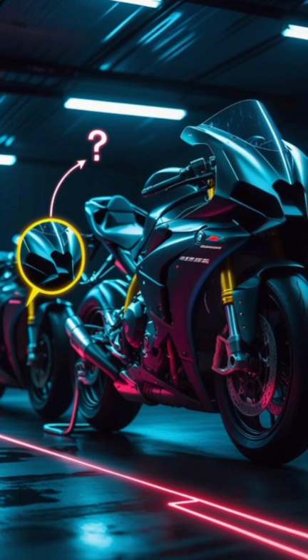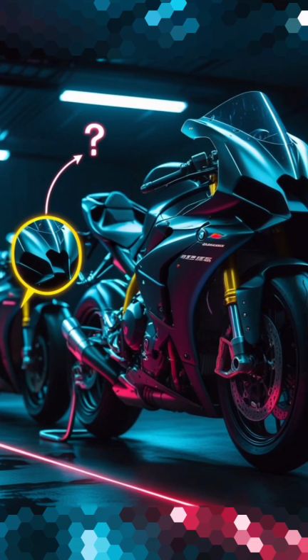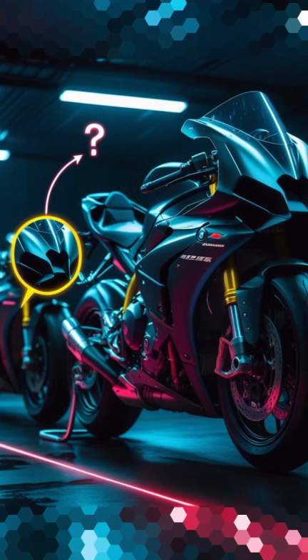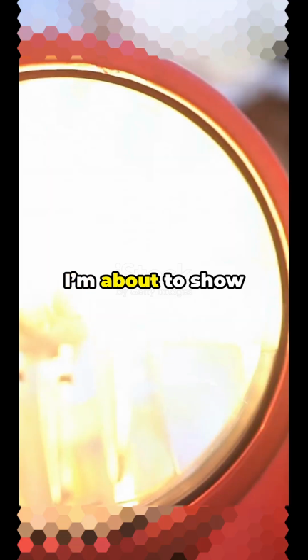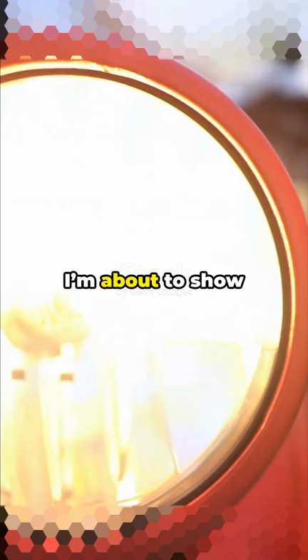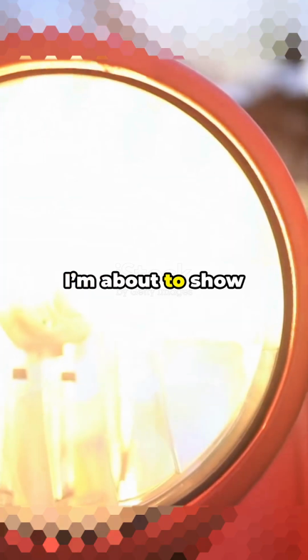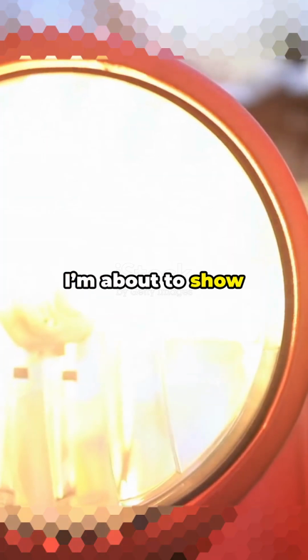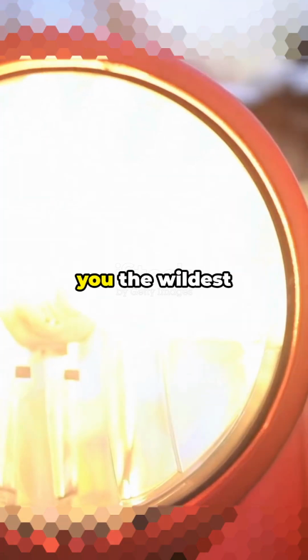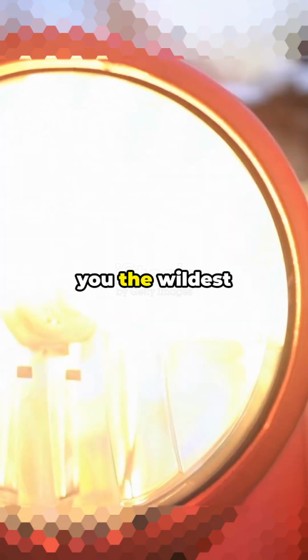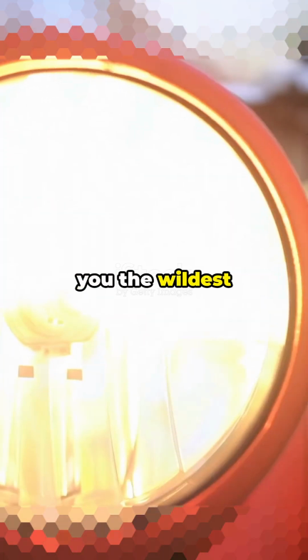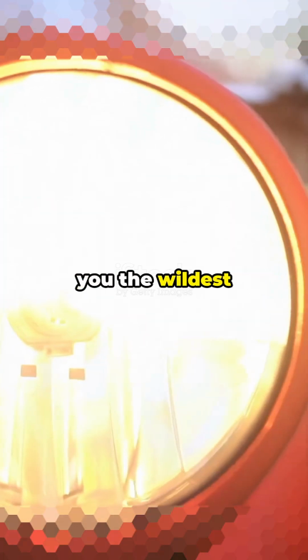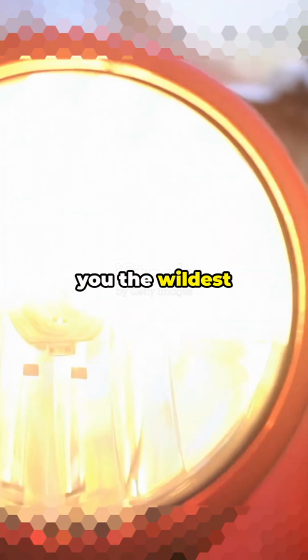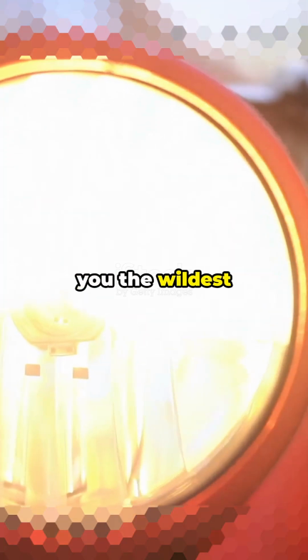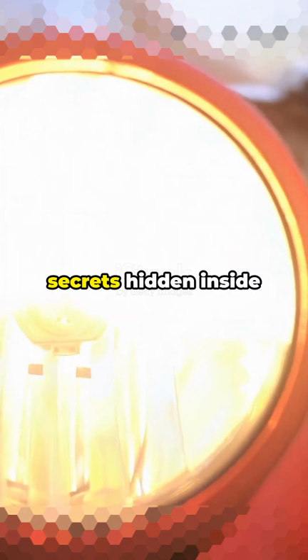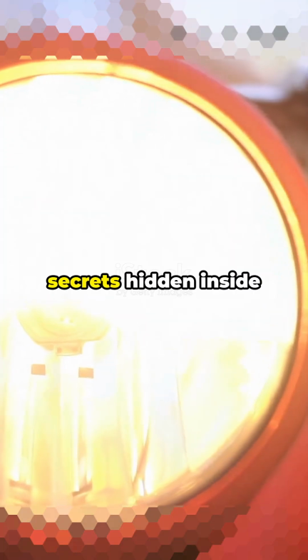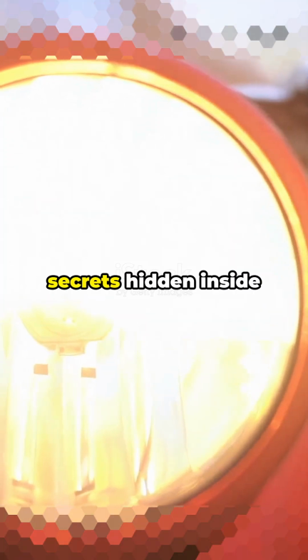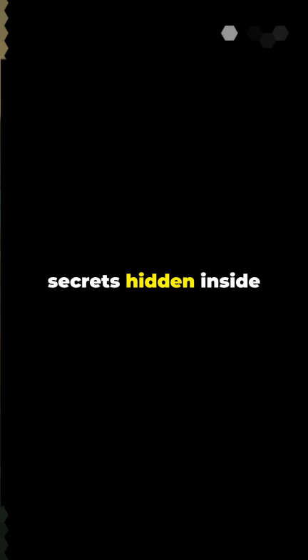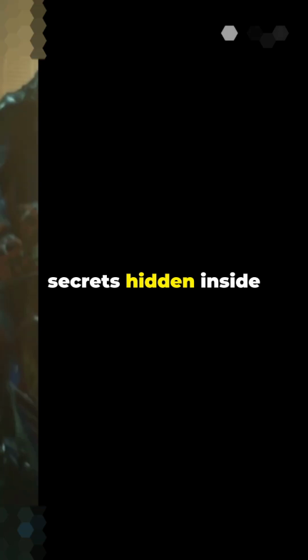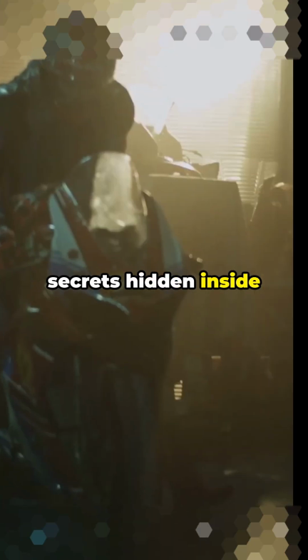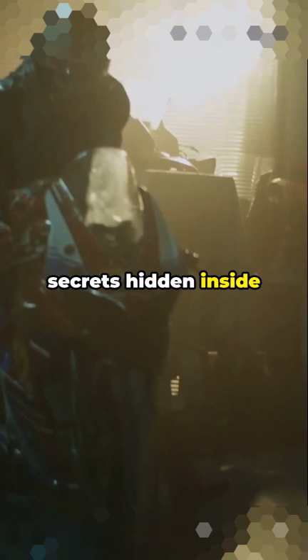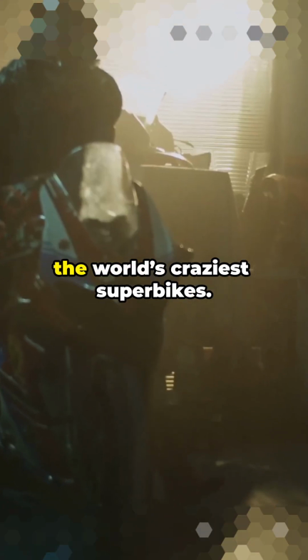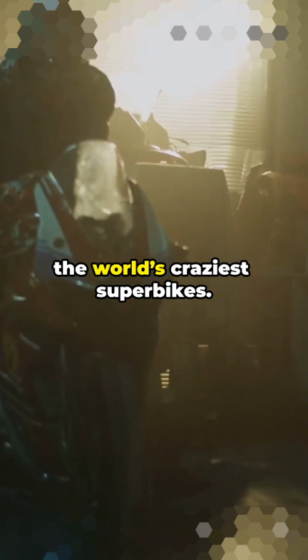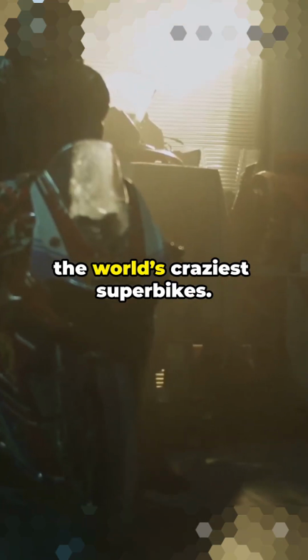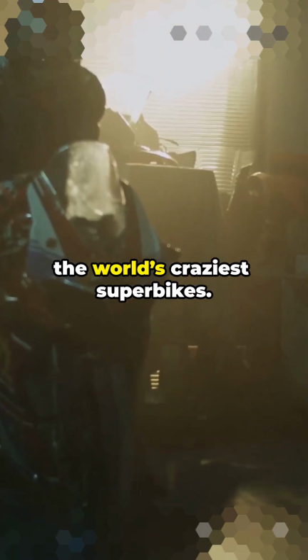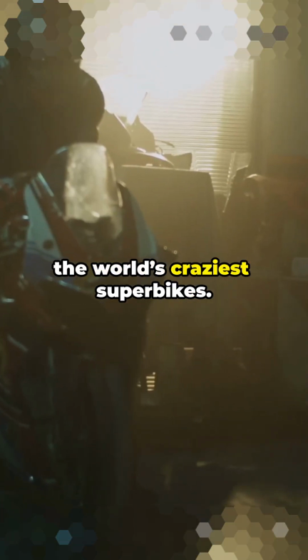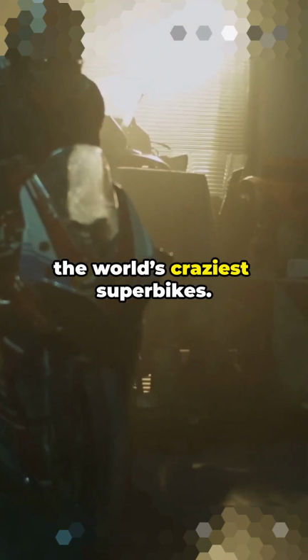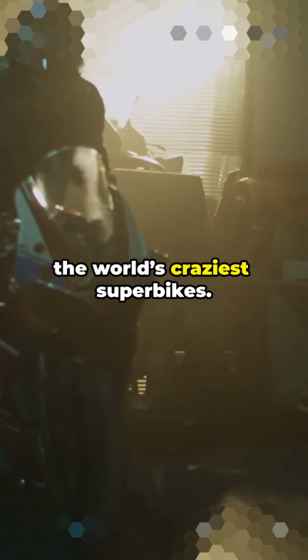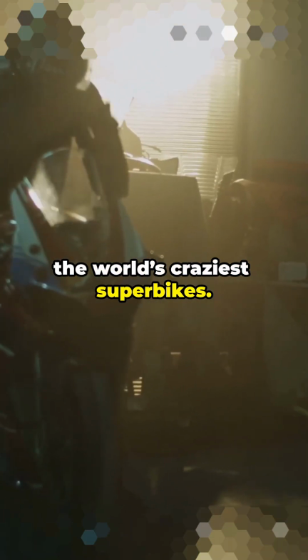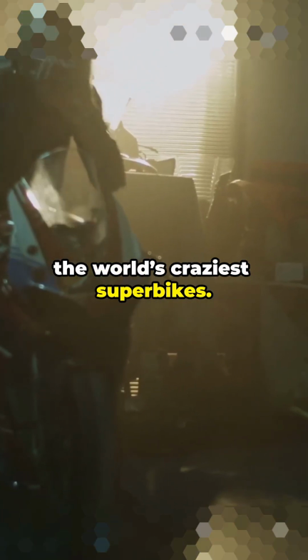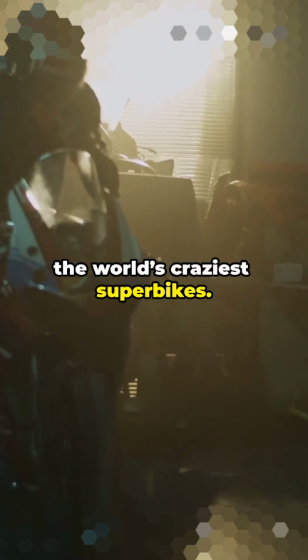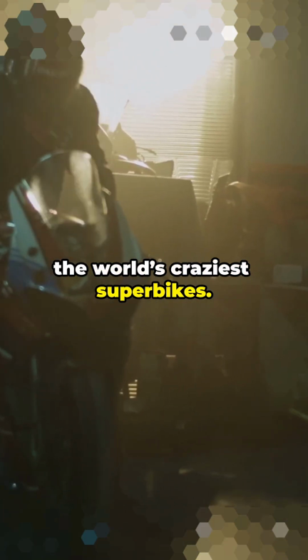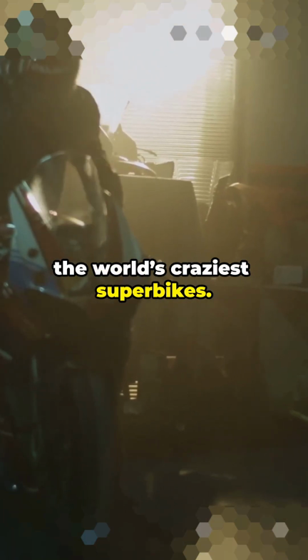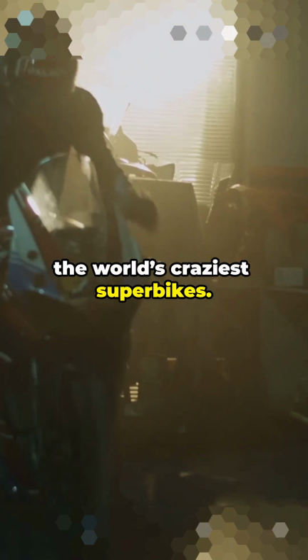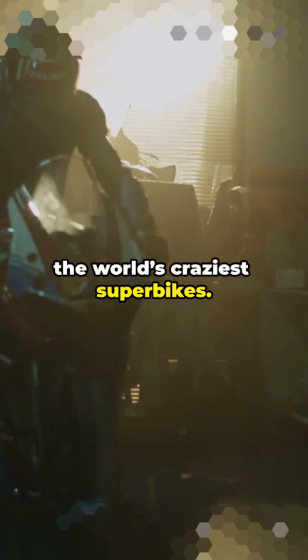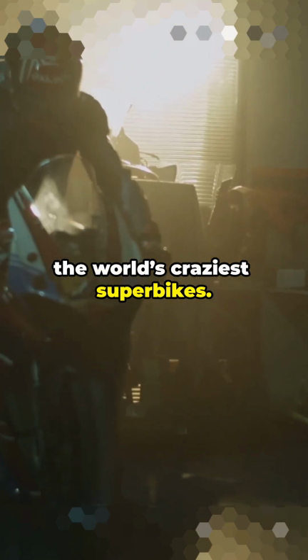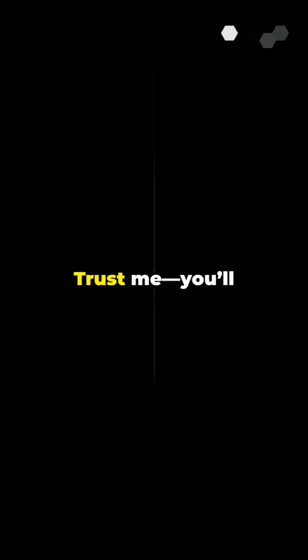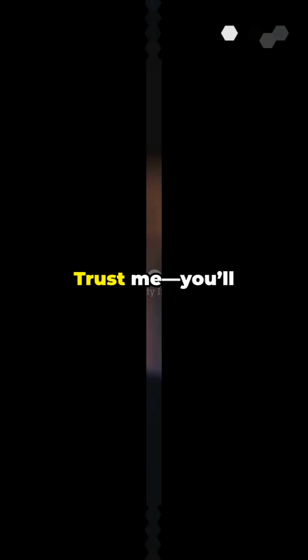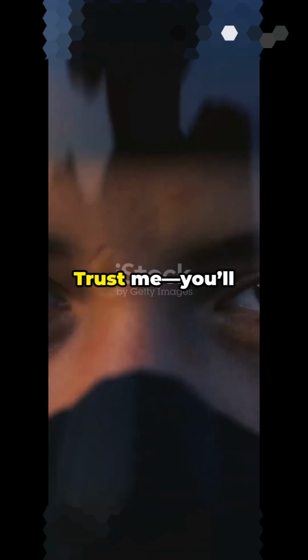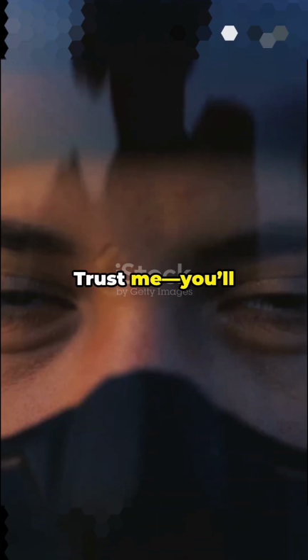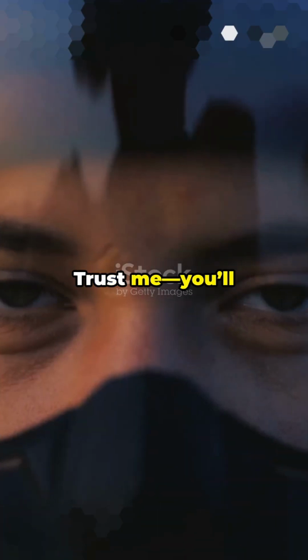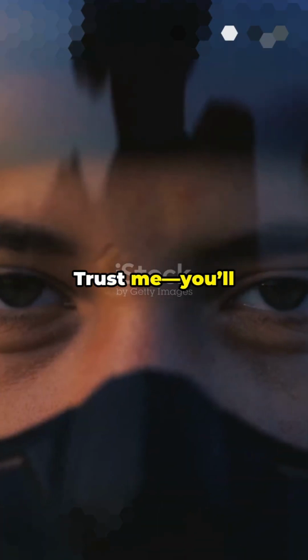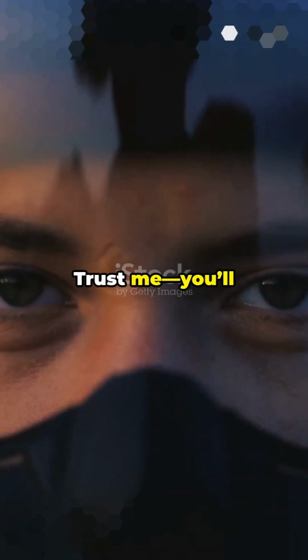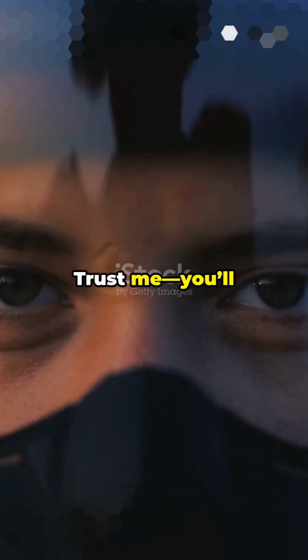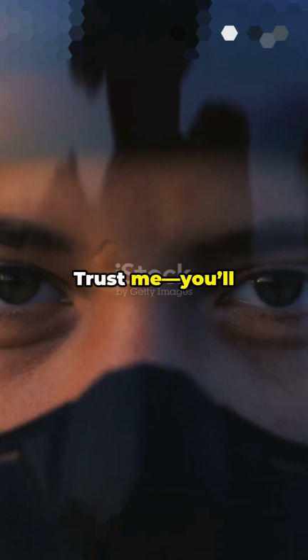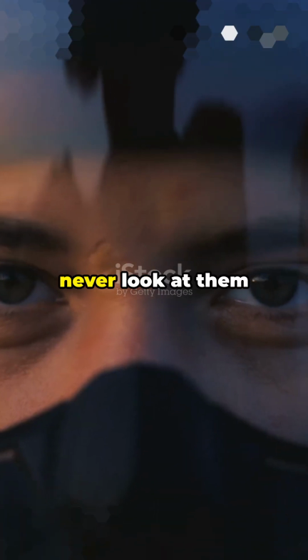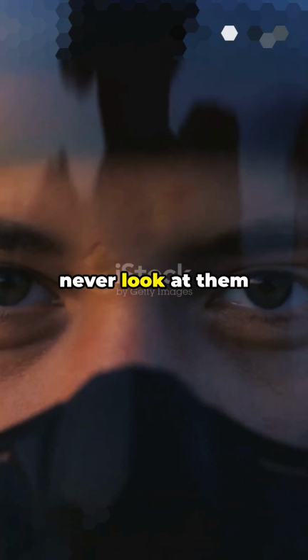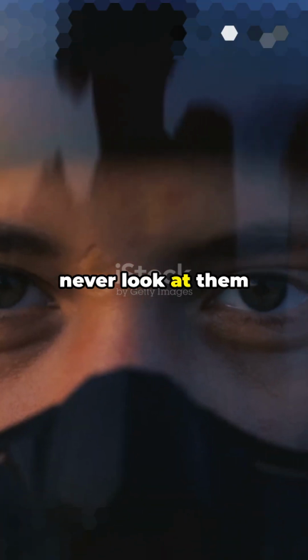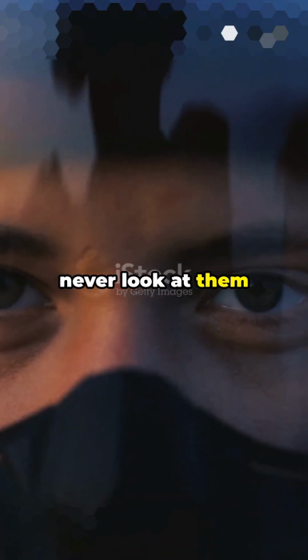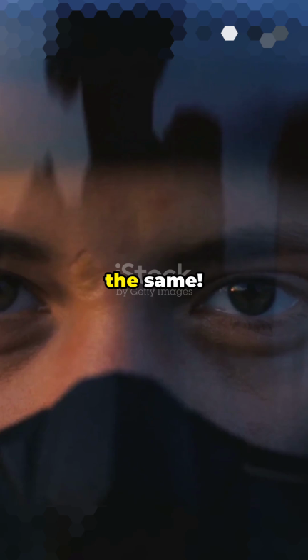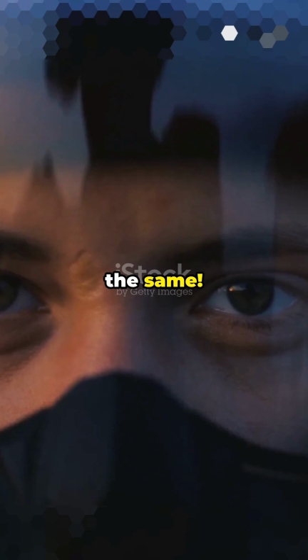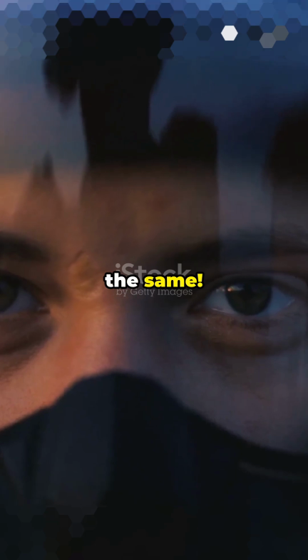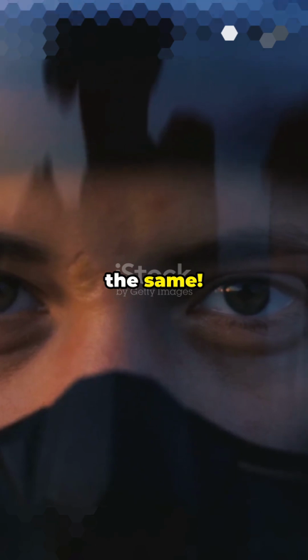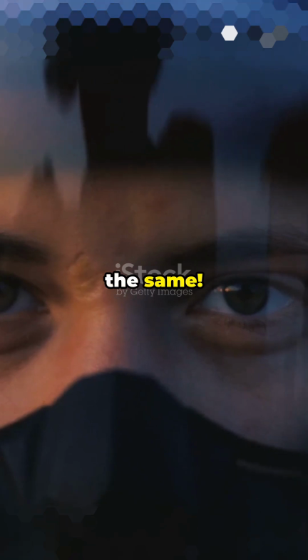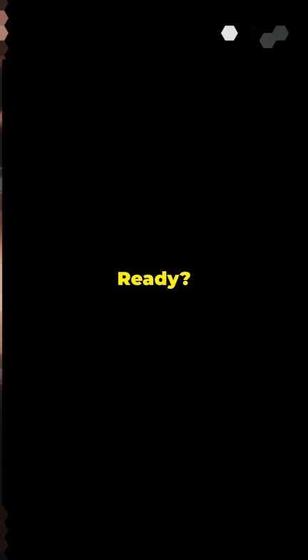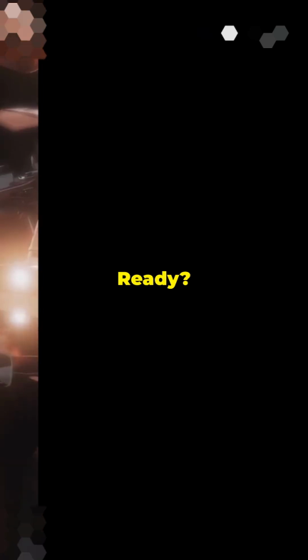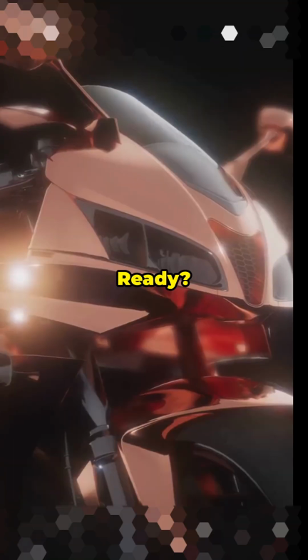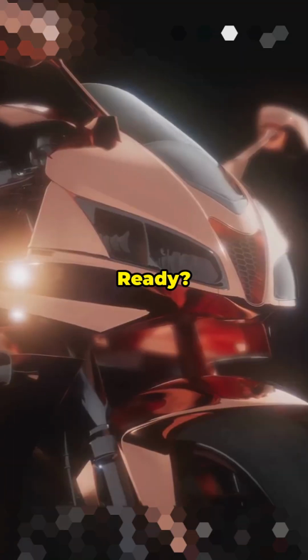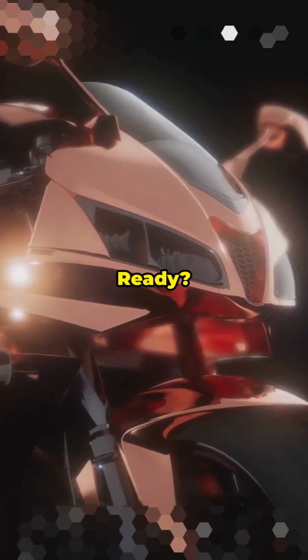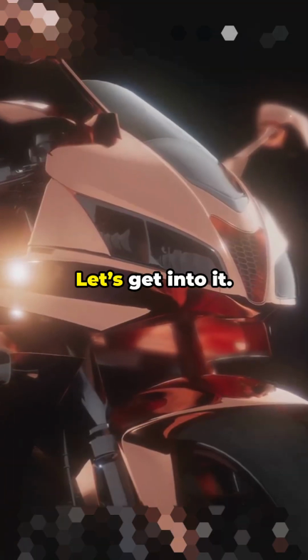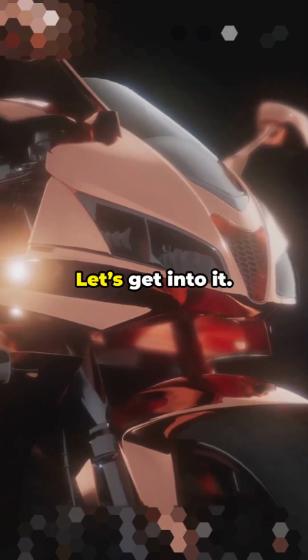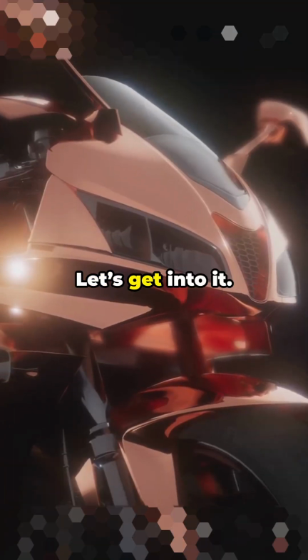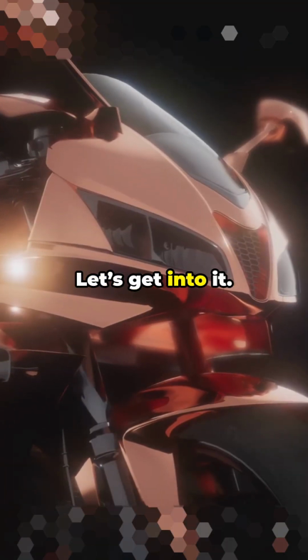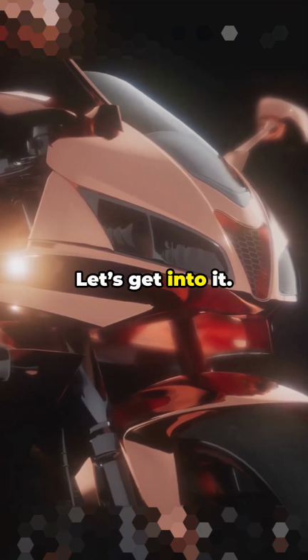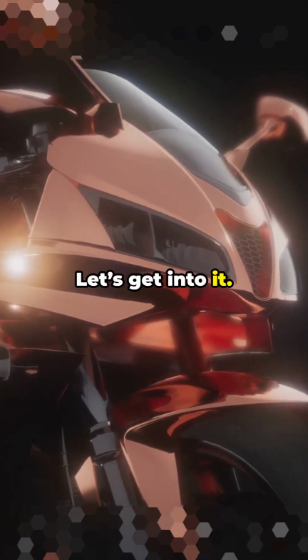I'm about to show you the wildest secrets hidden inside the world's craziest superbikes. Trust me, you'll never look at them the same. Ready? Let's get into it.